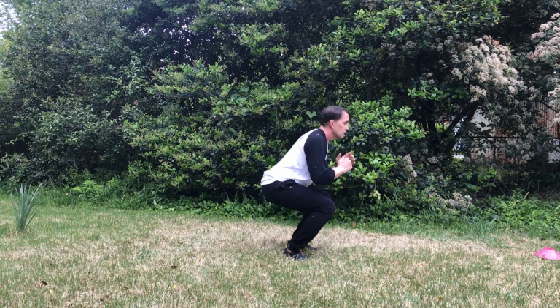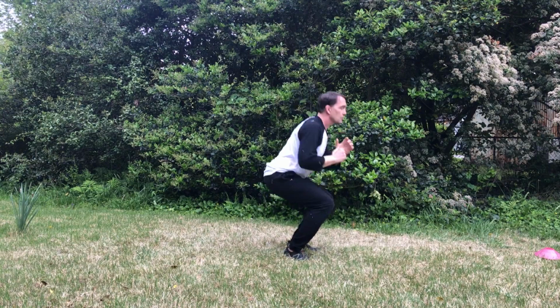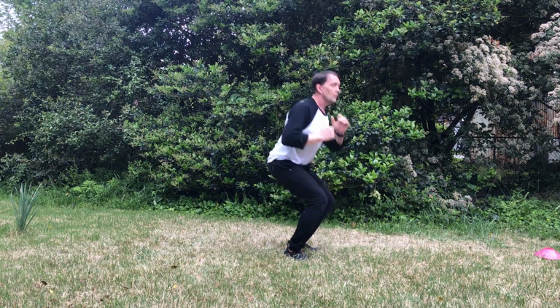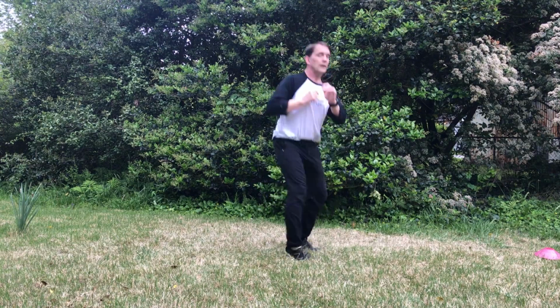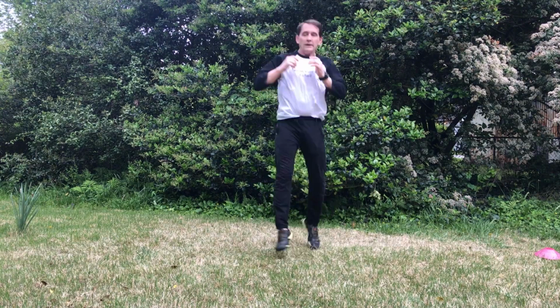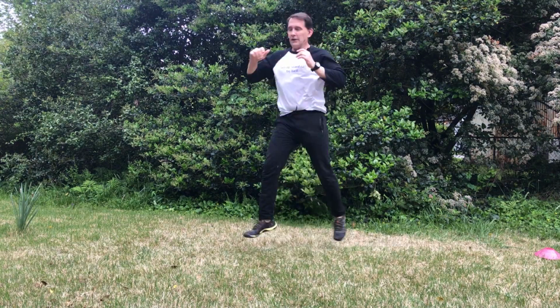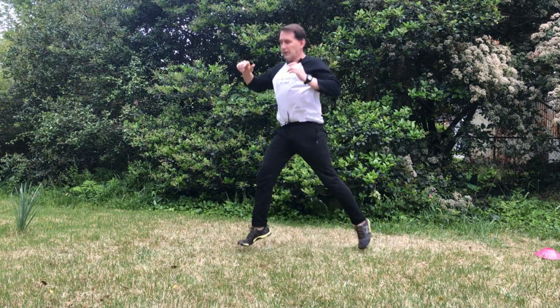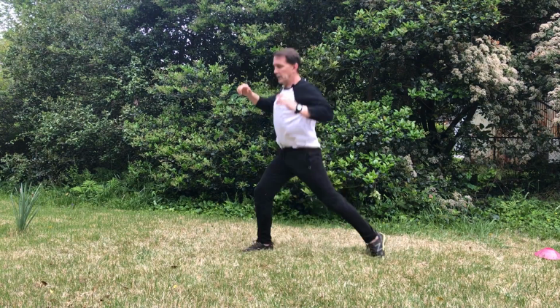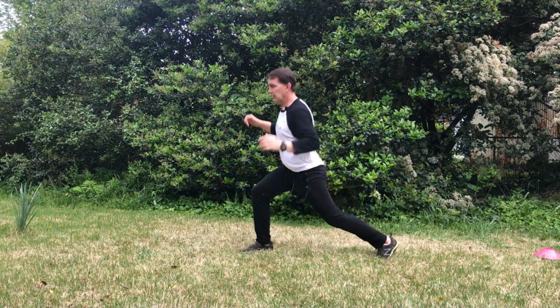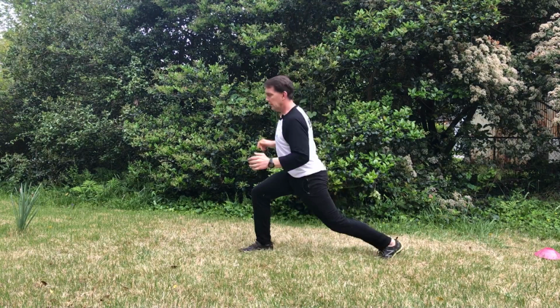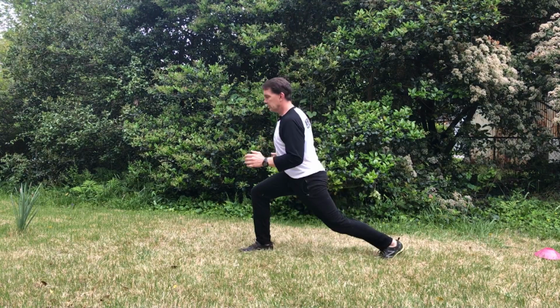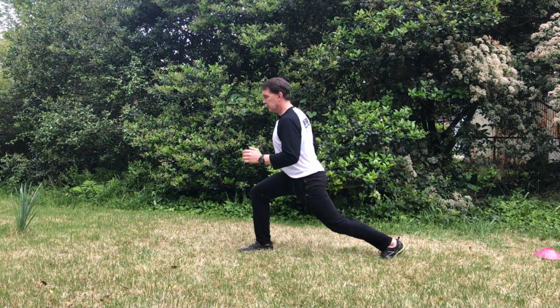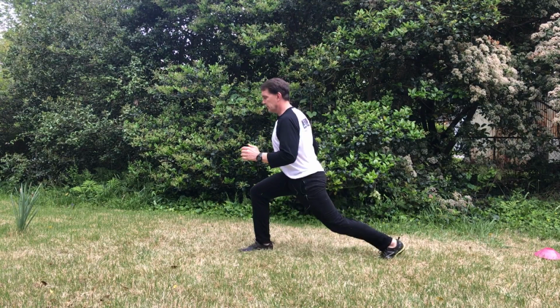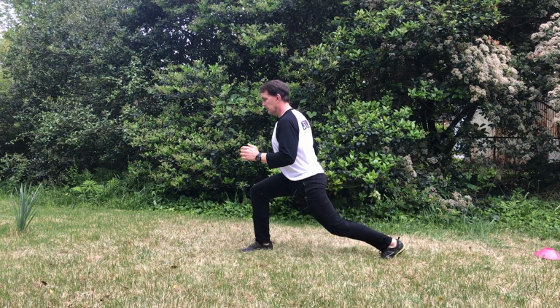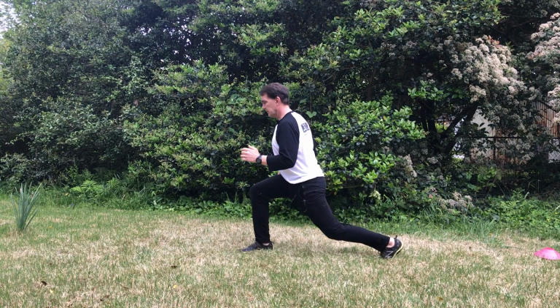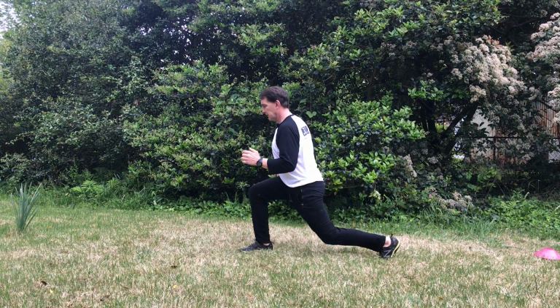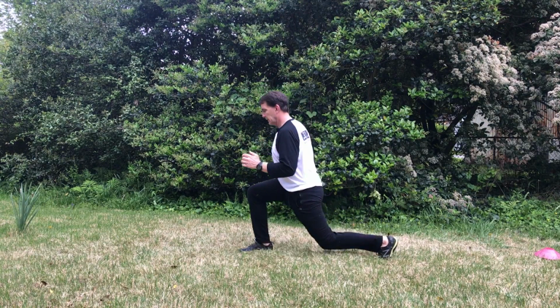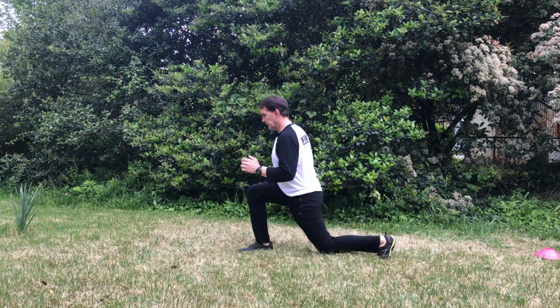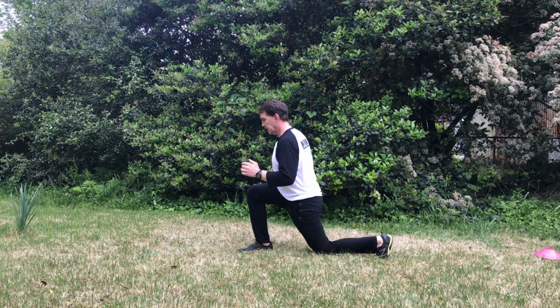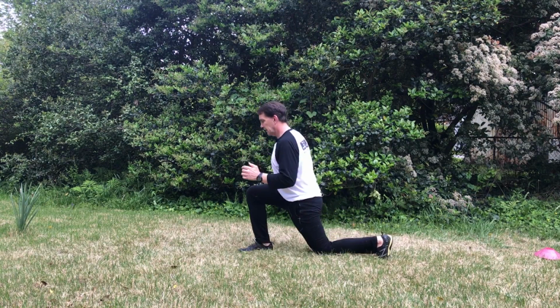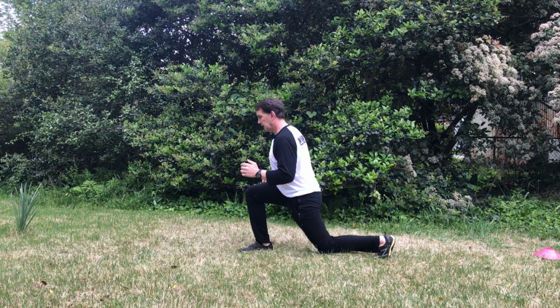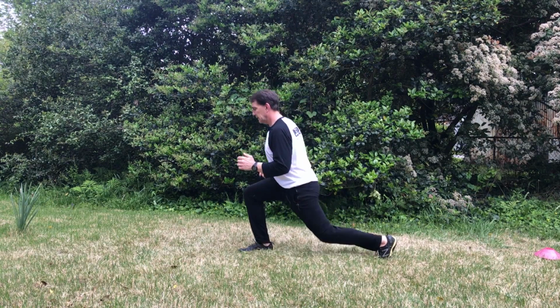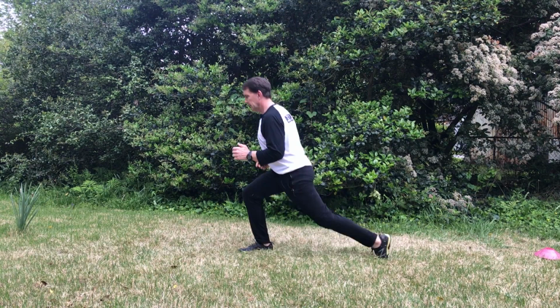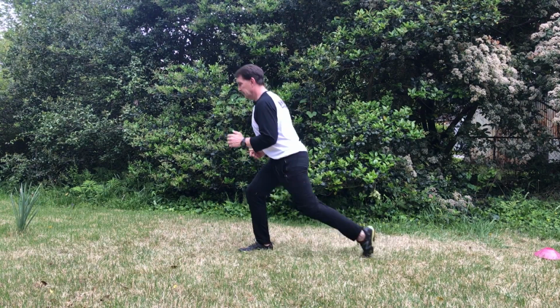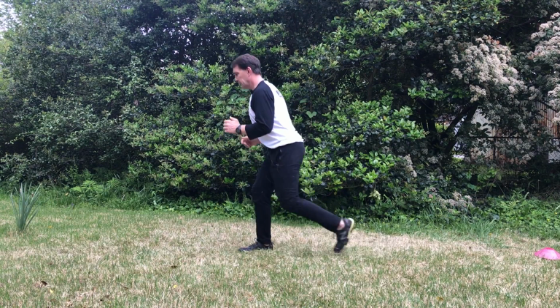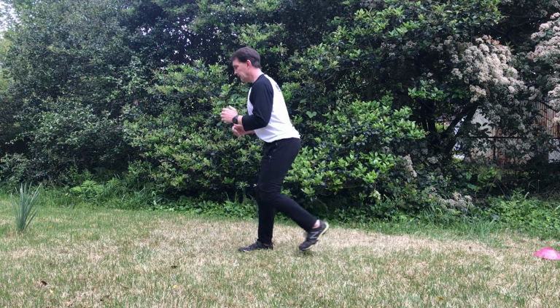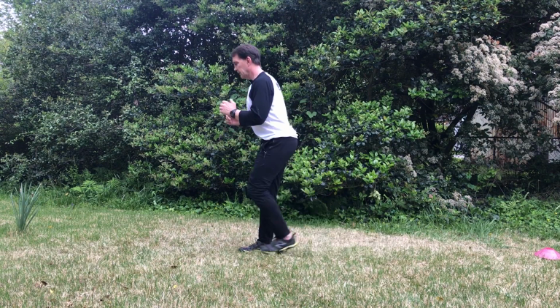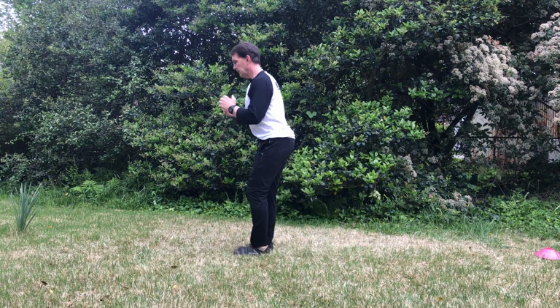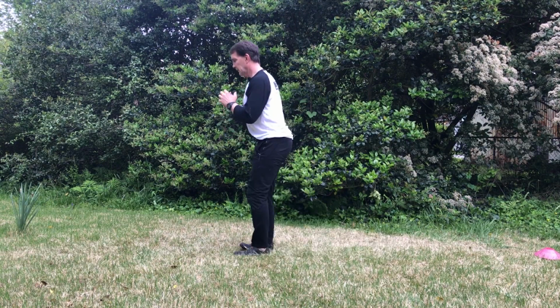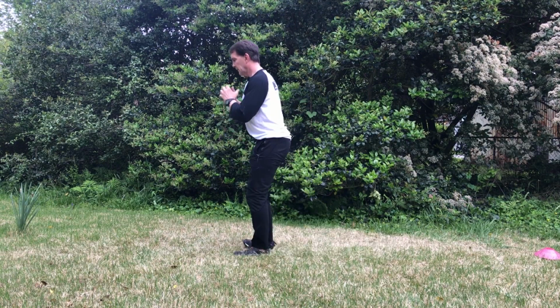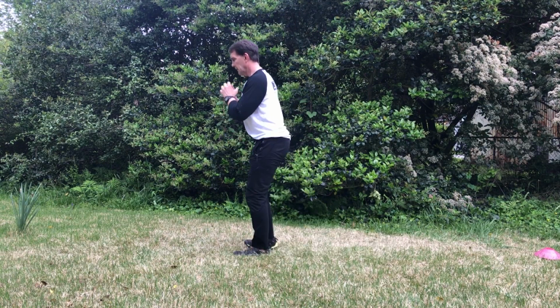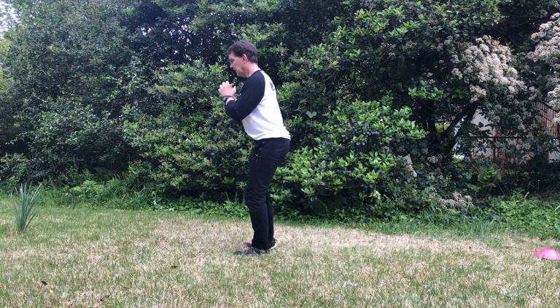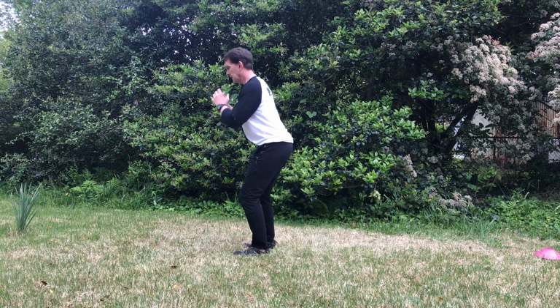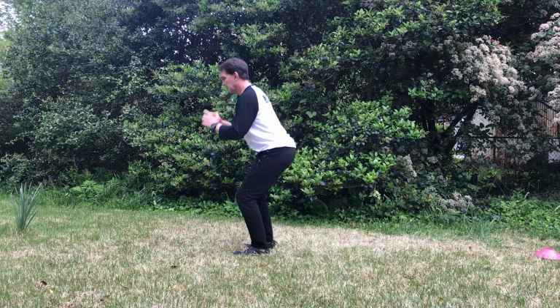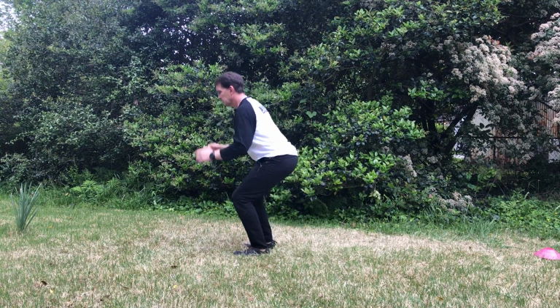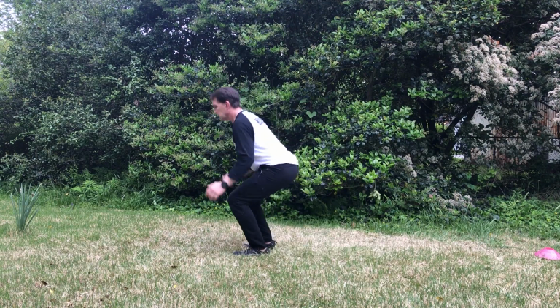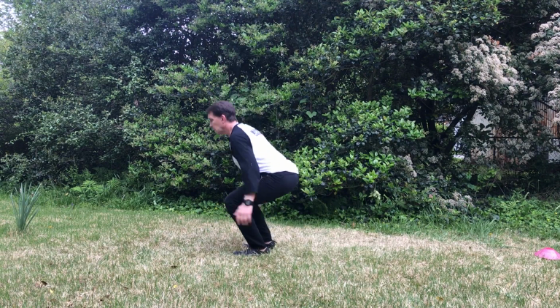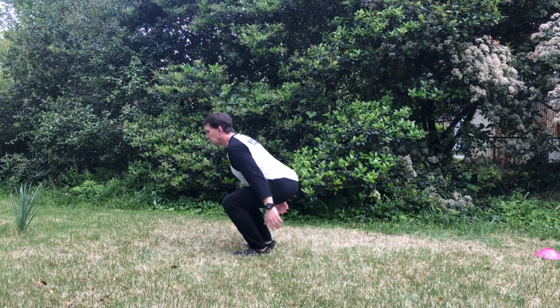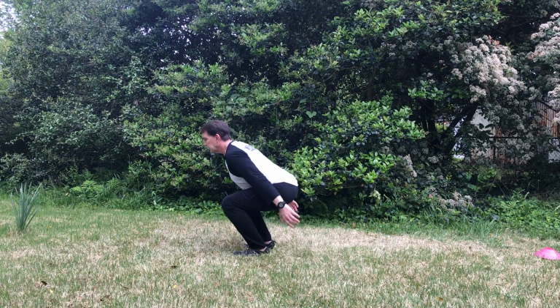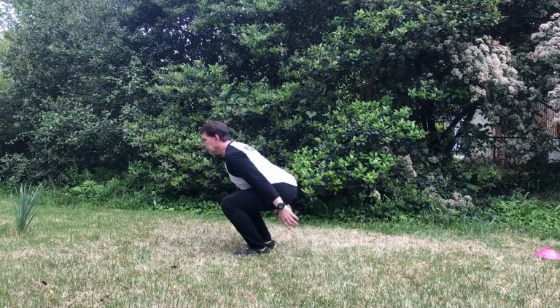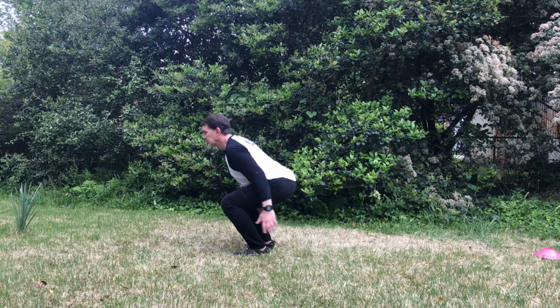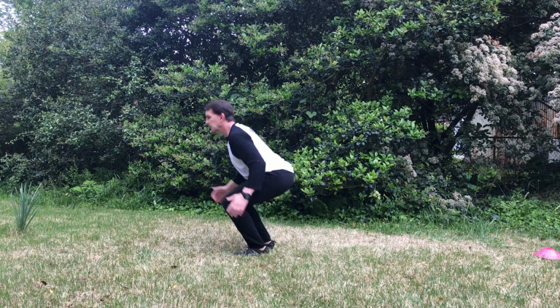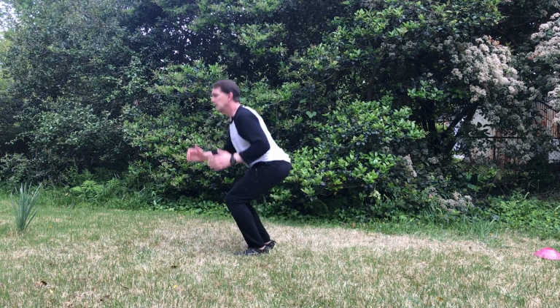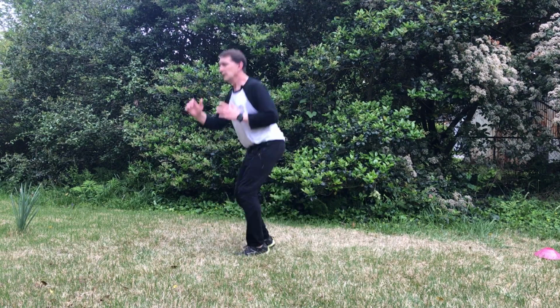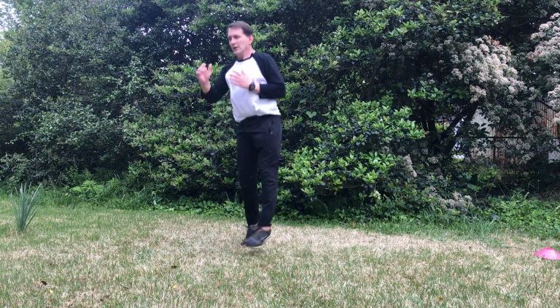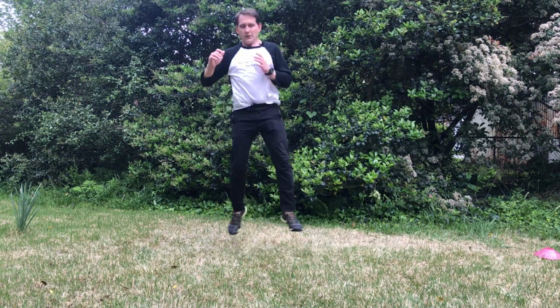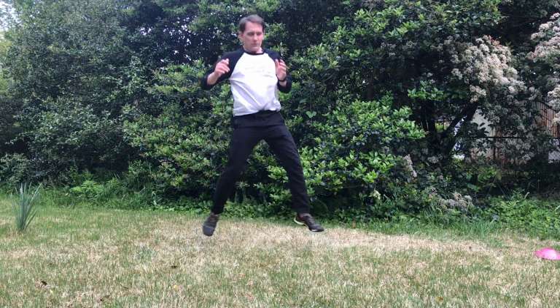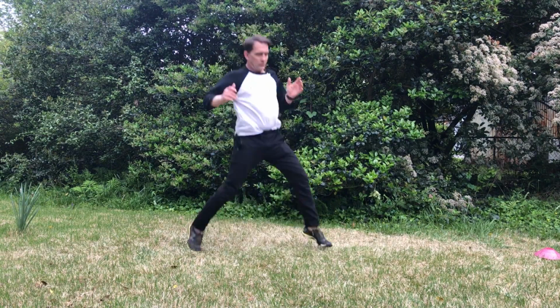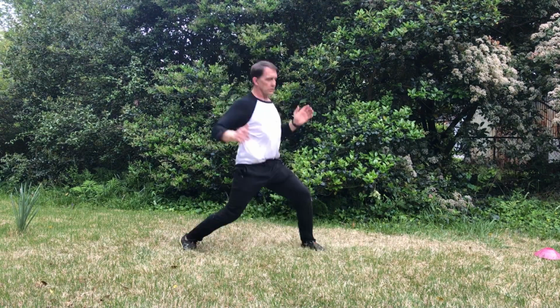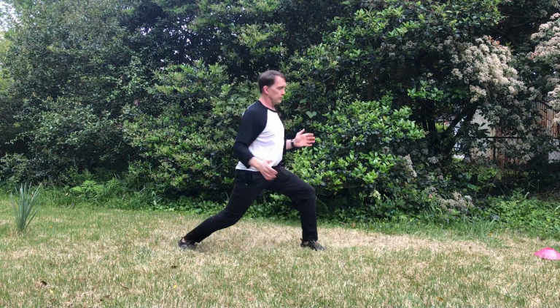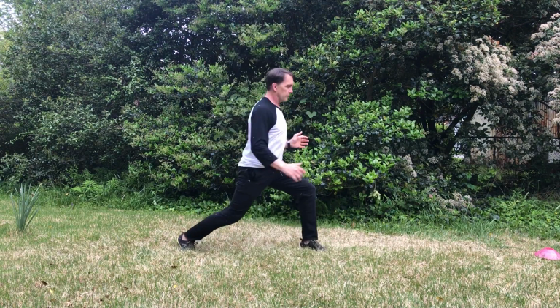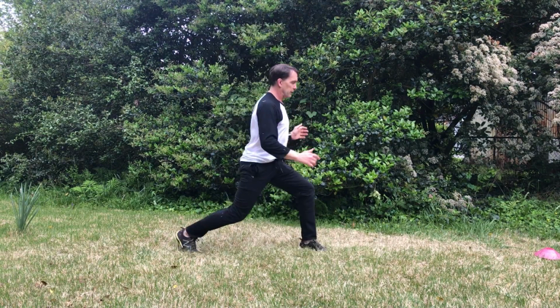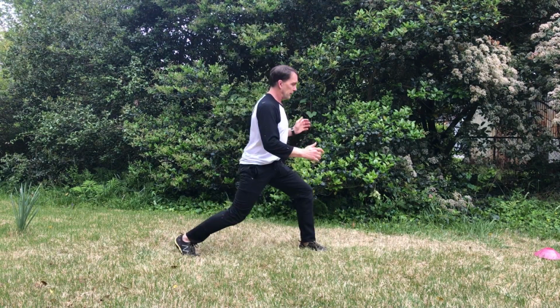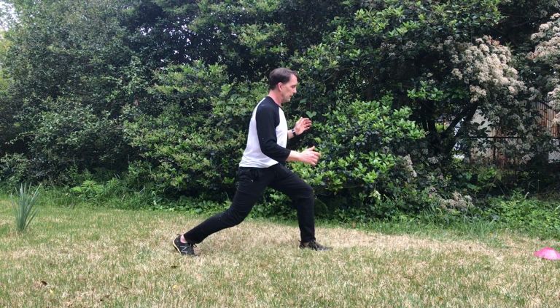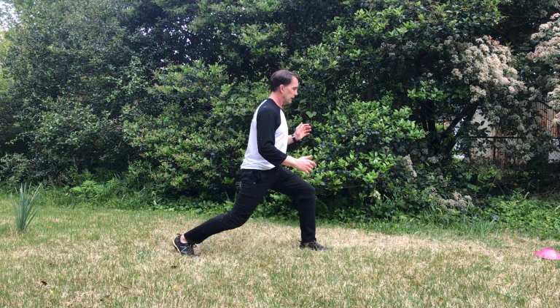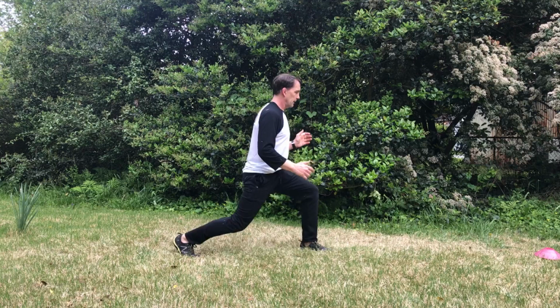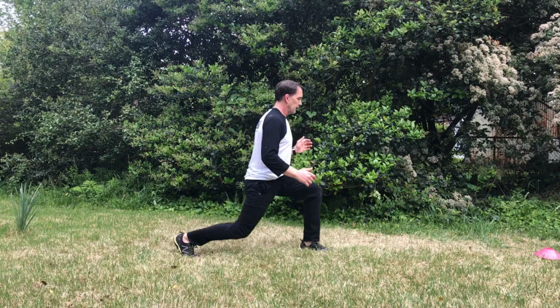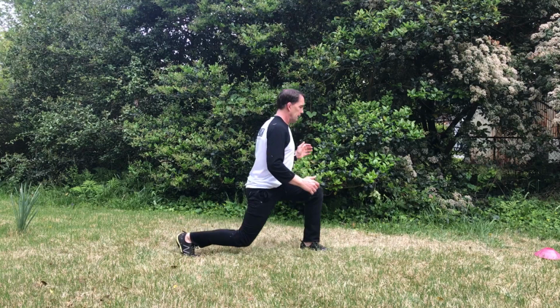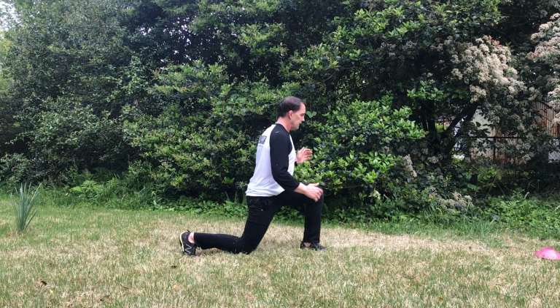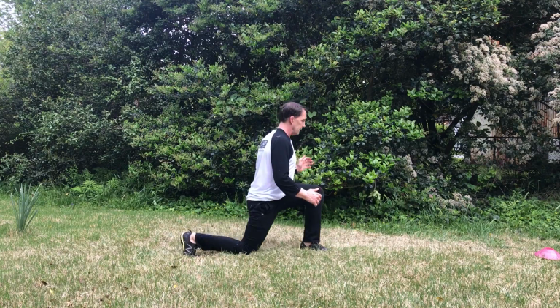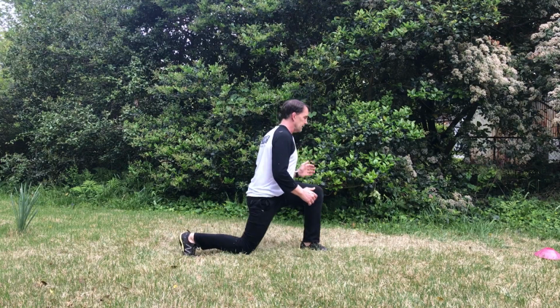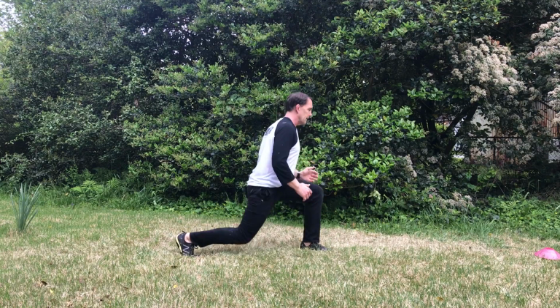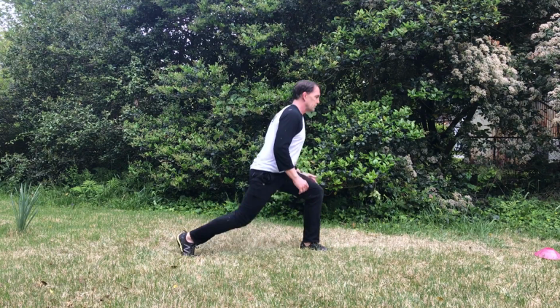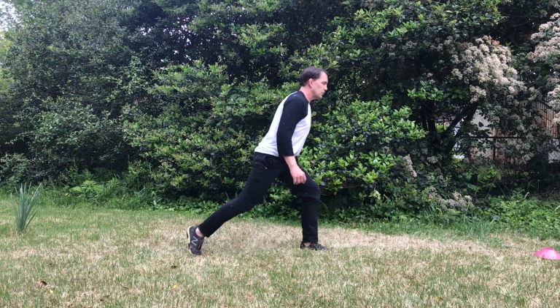Squat, turn, here. Squat, turn, knee touch.